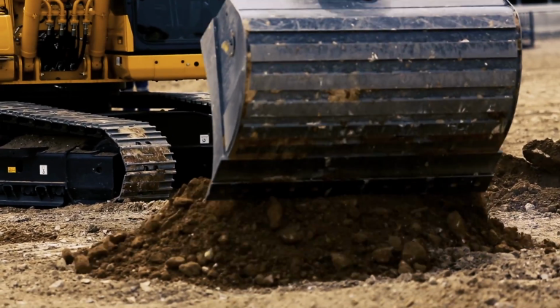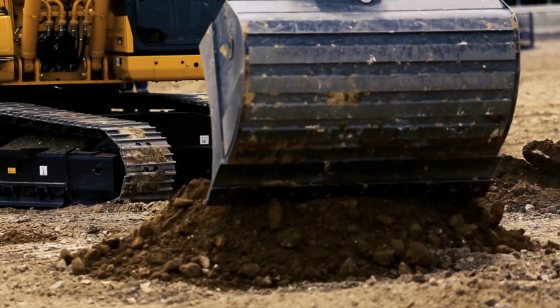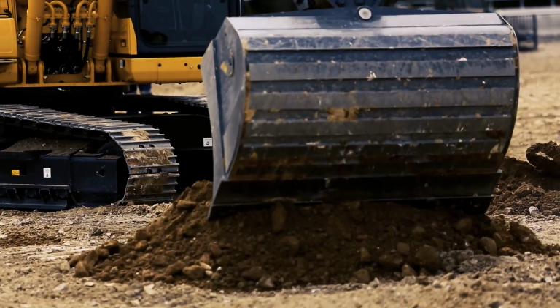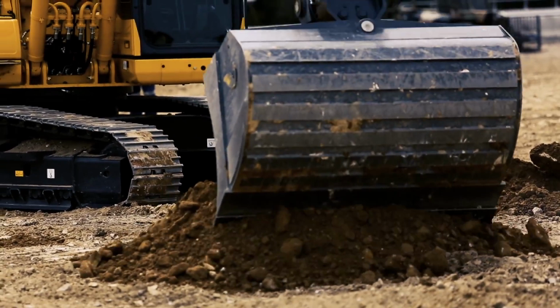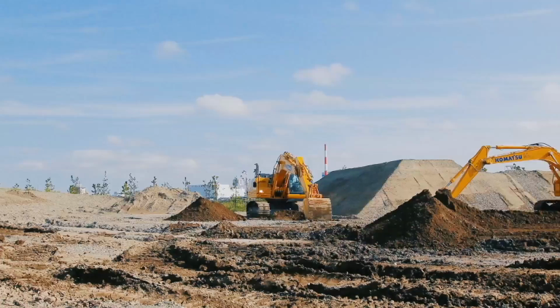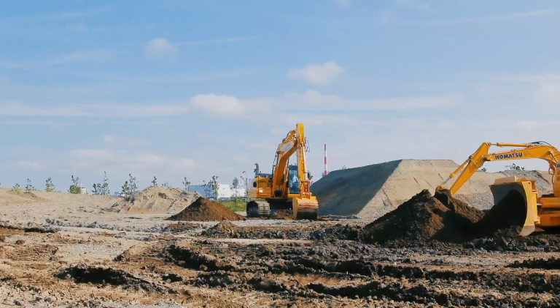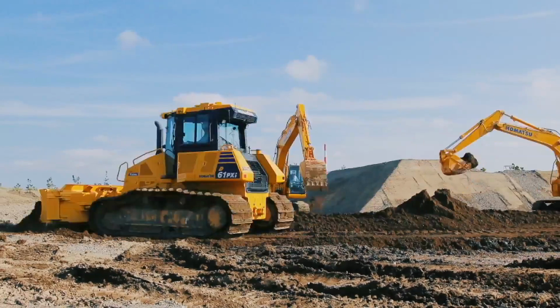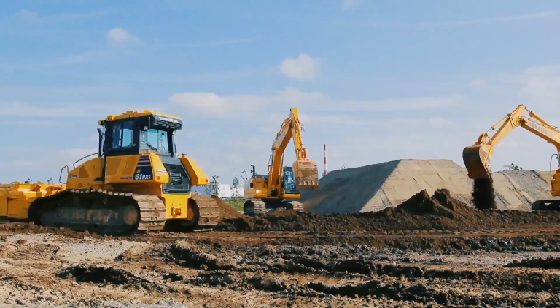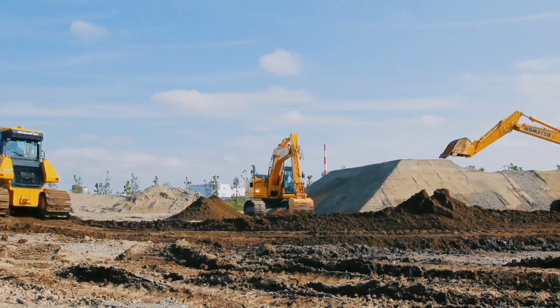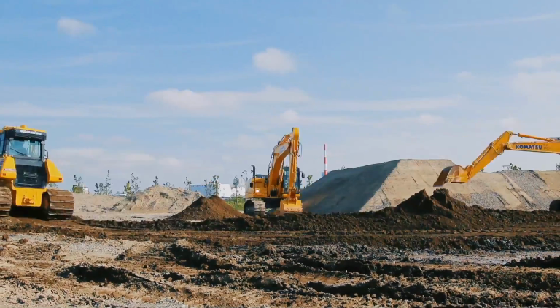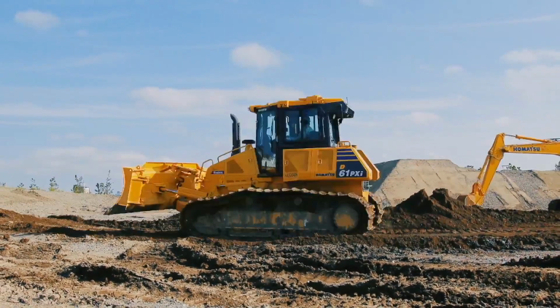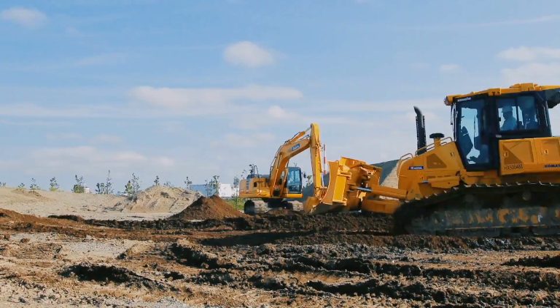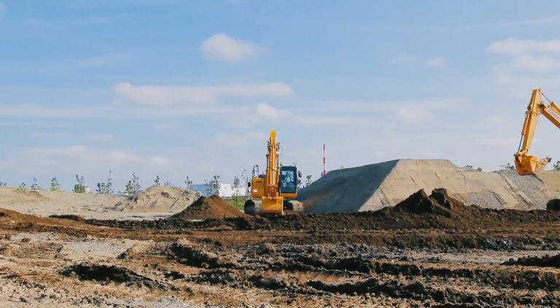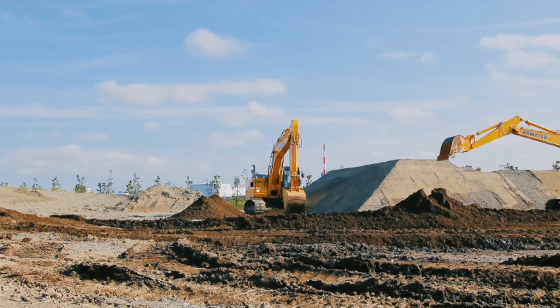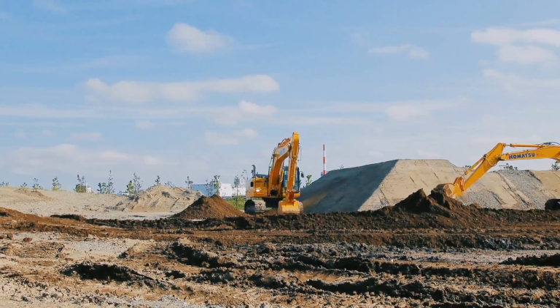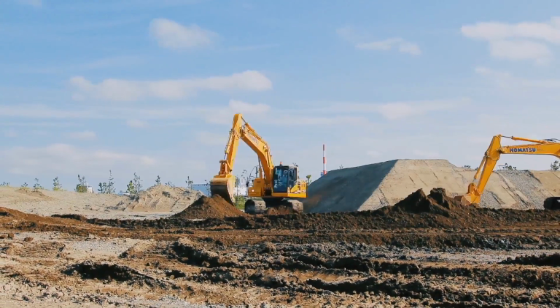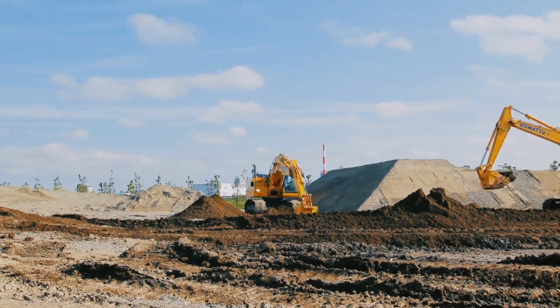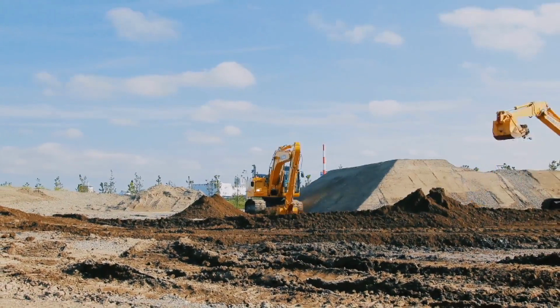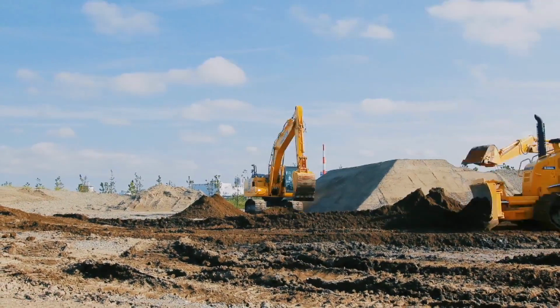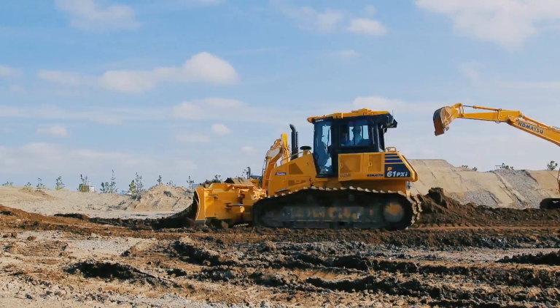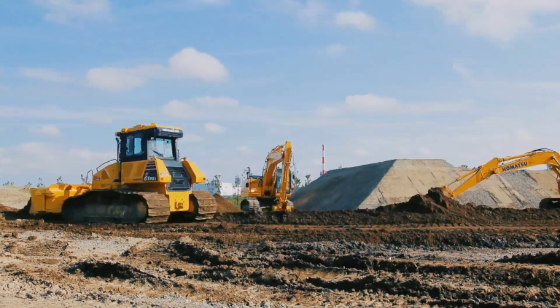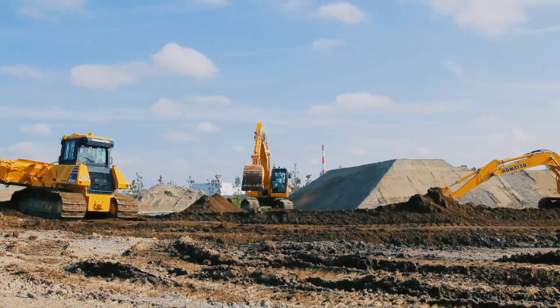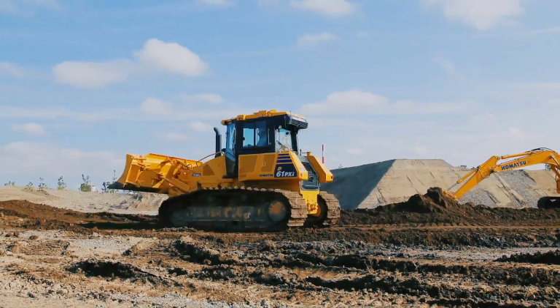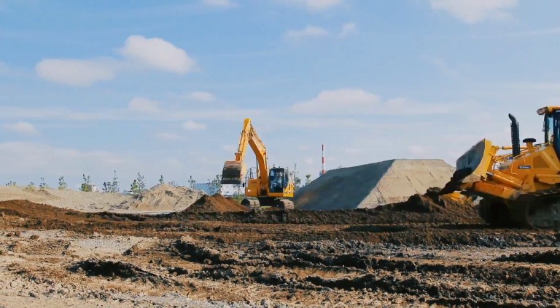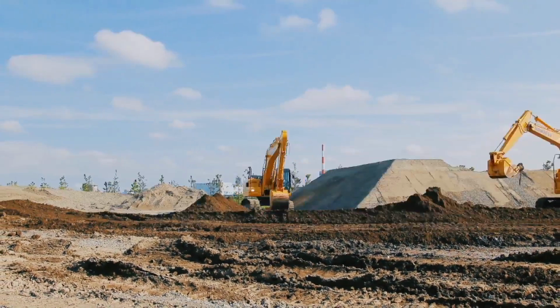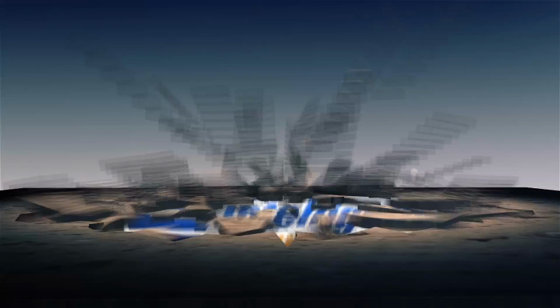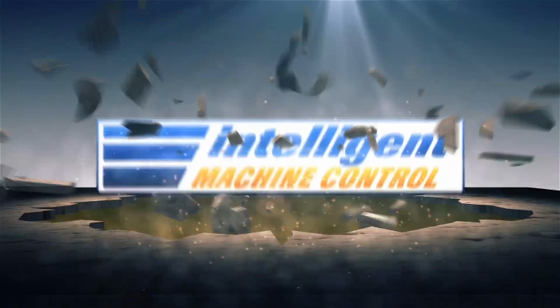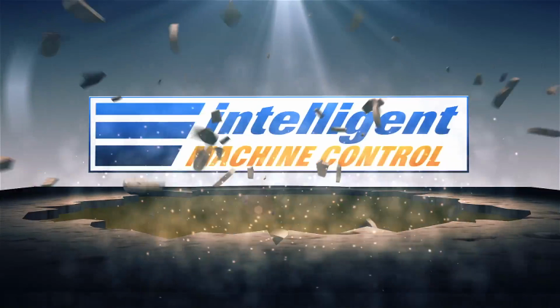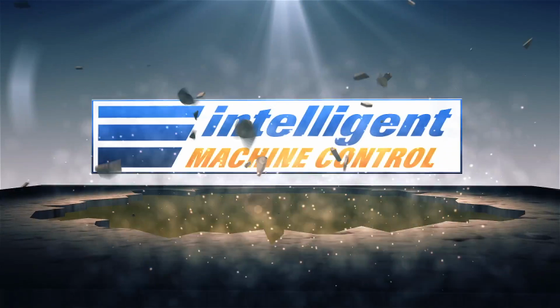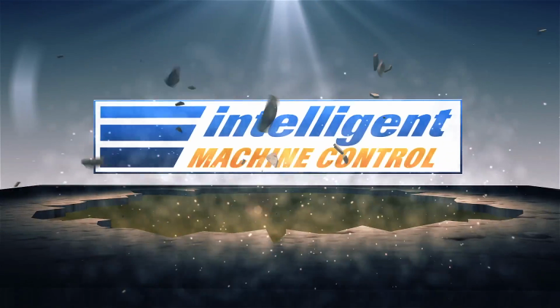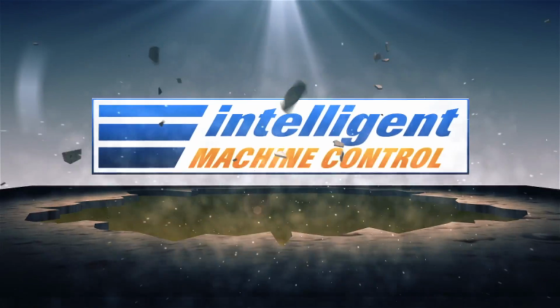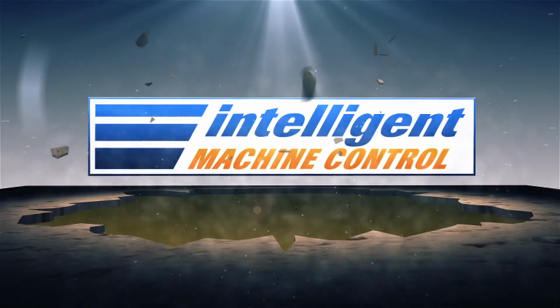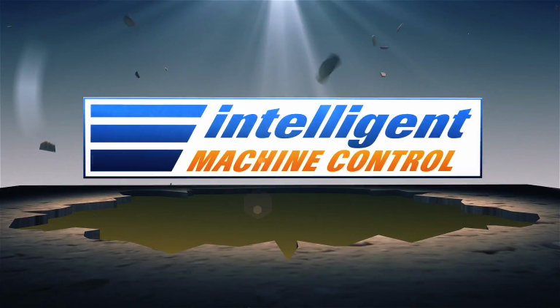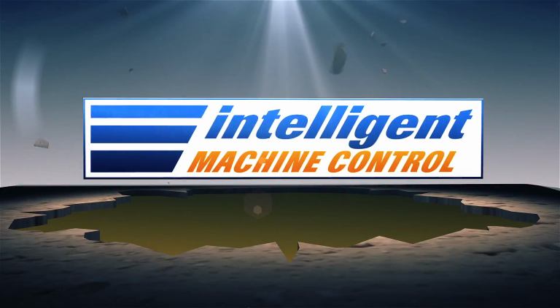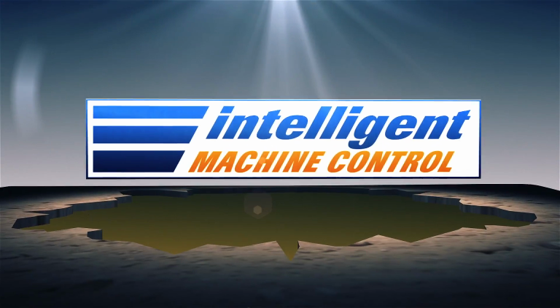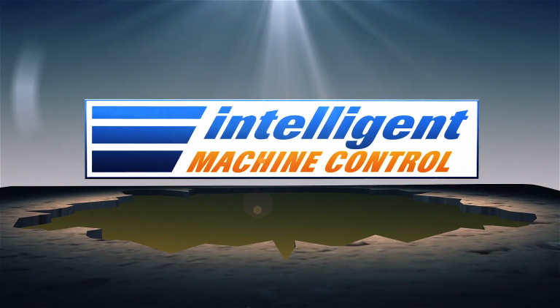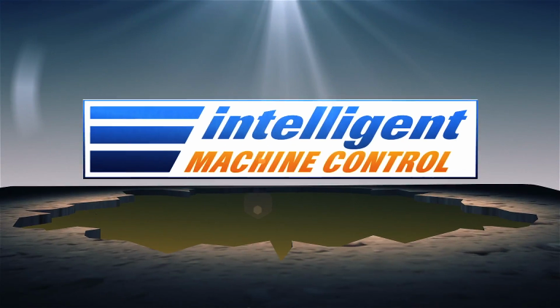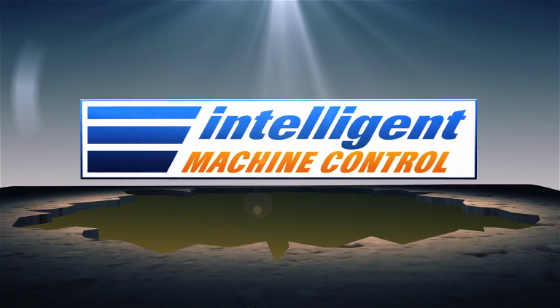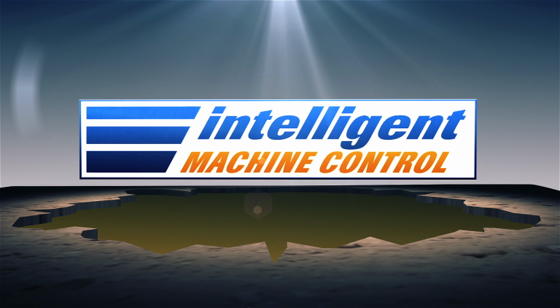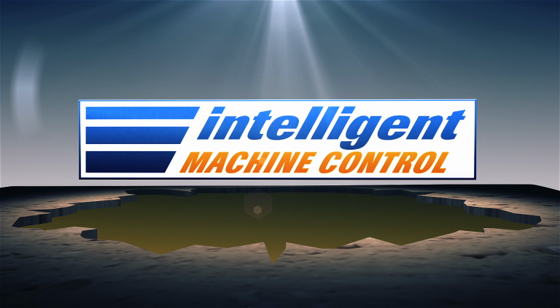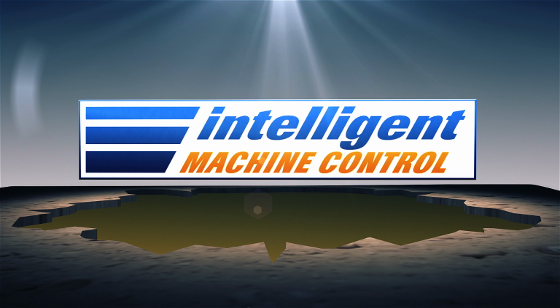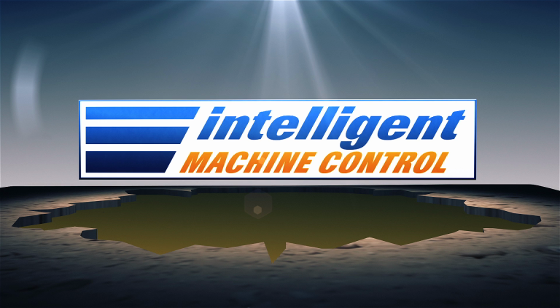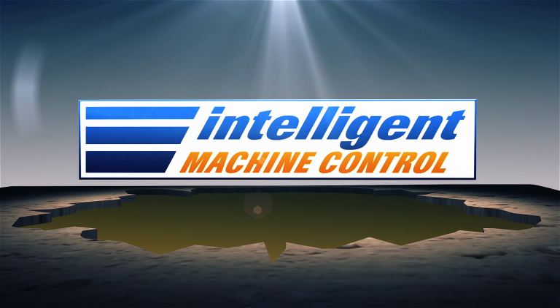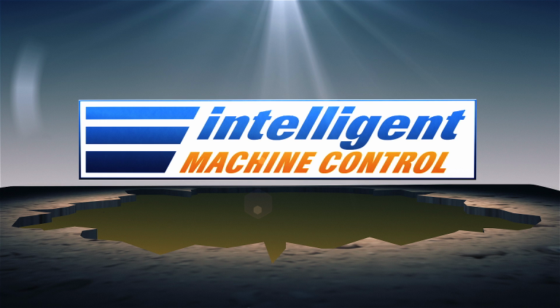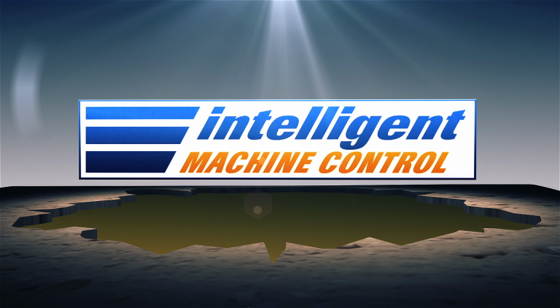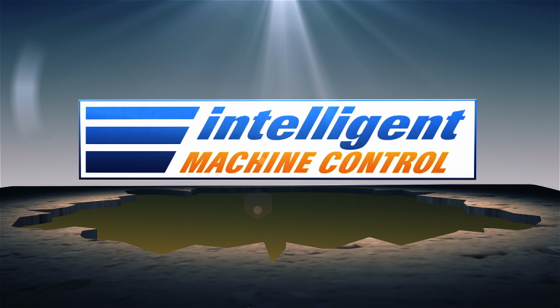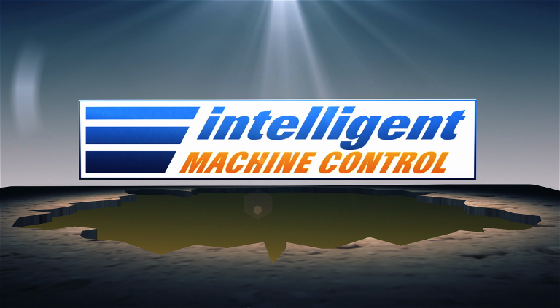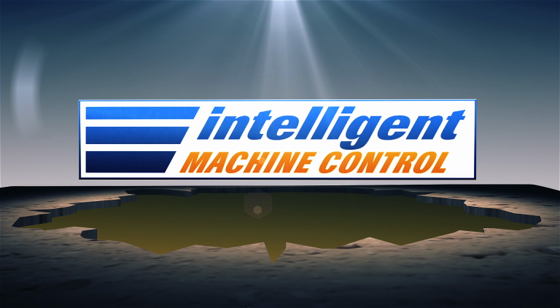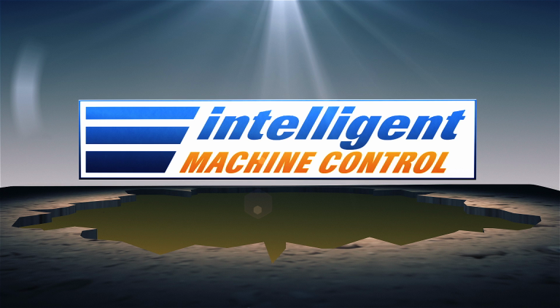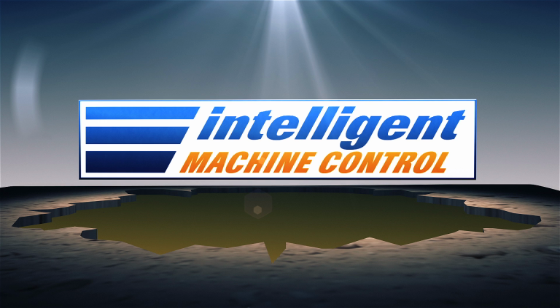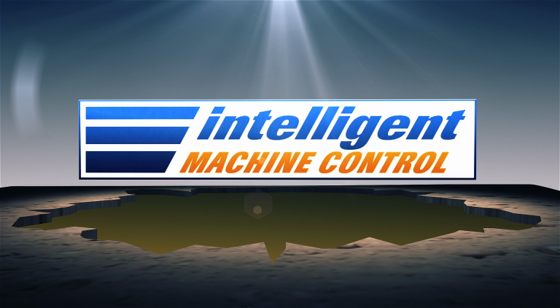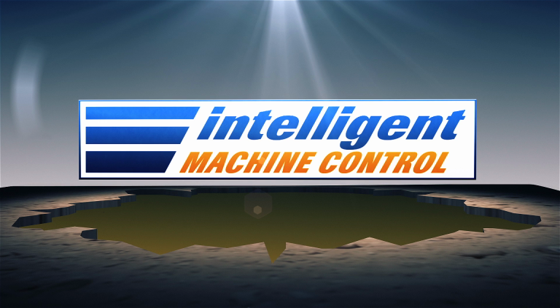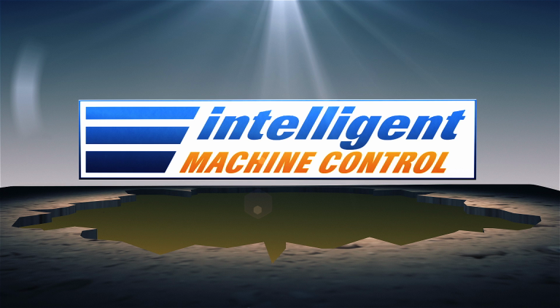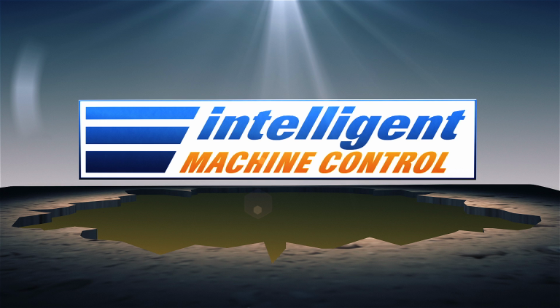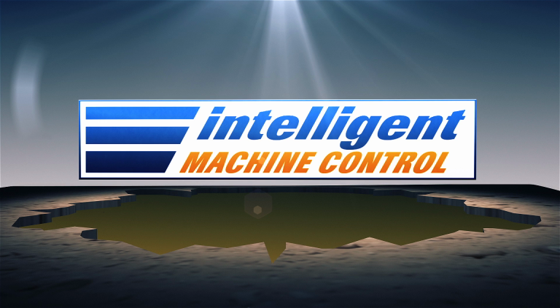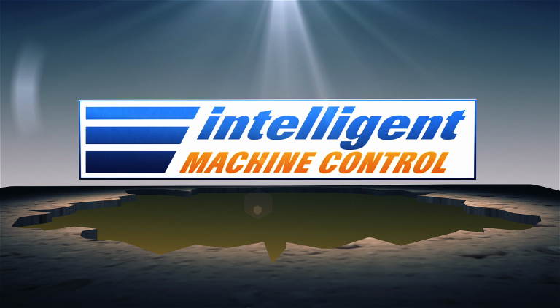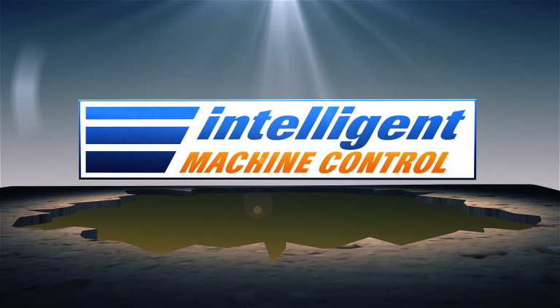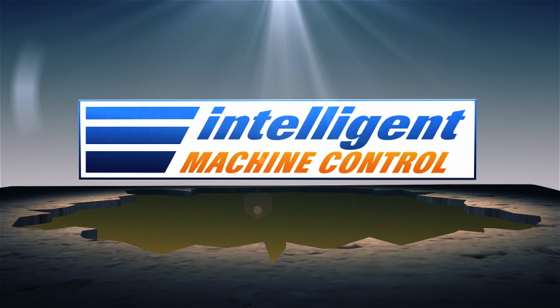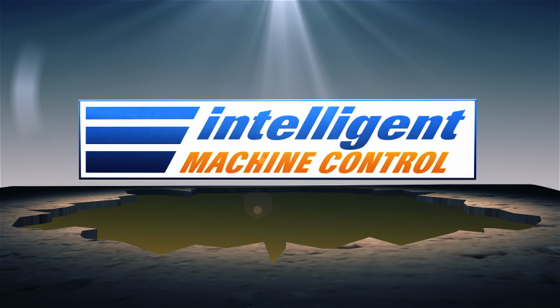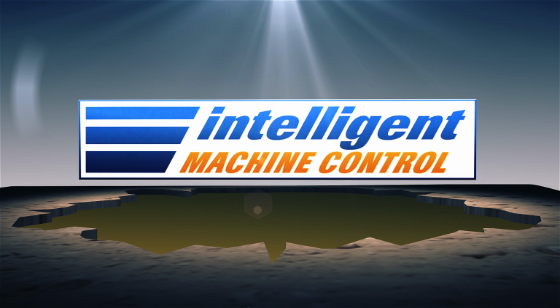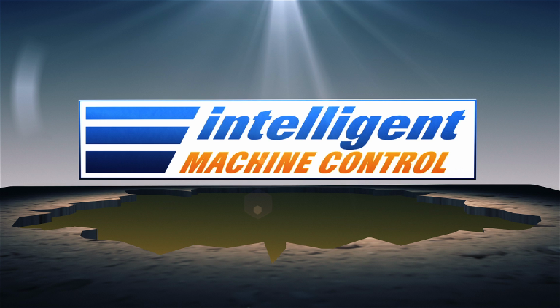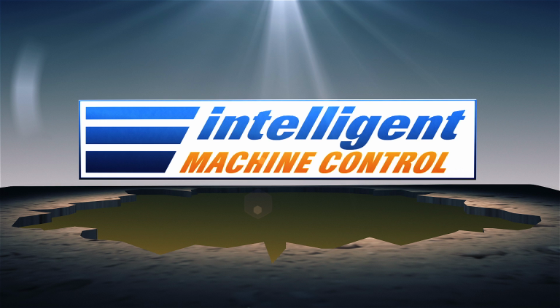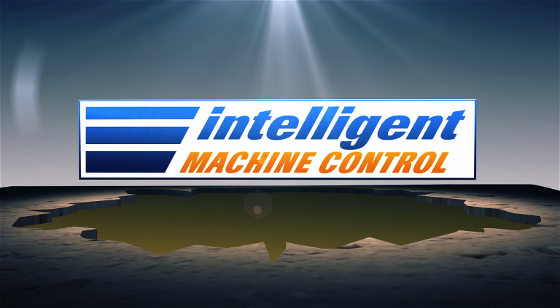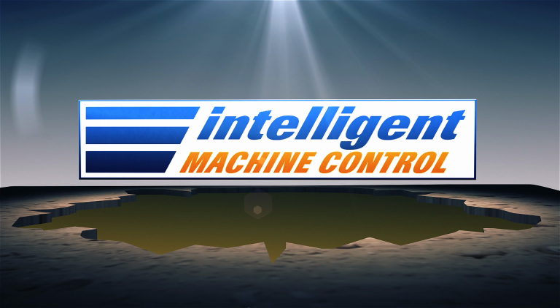With Komatsu Intelligent Machines, the future is in your hands today.